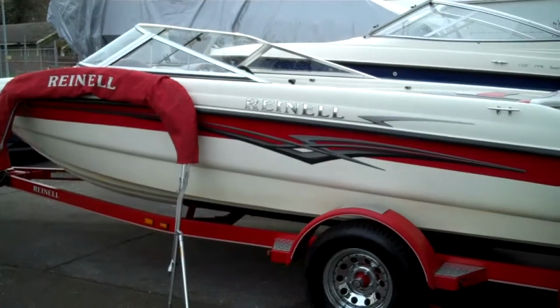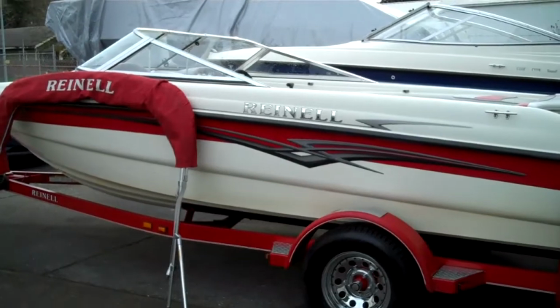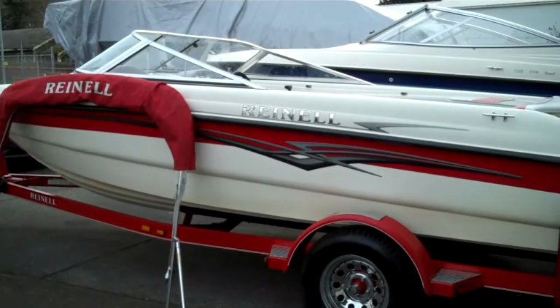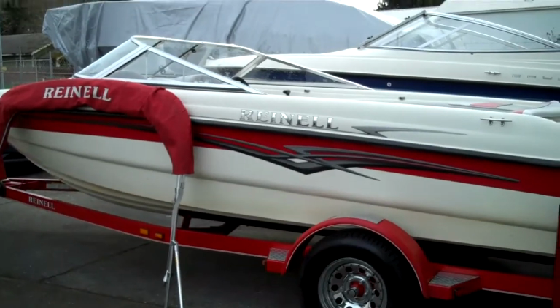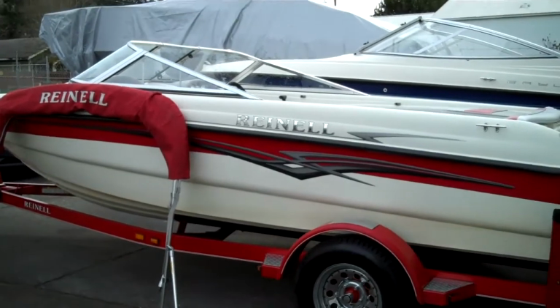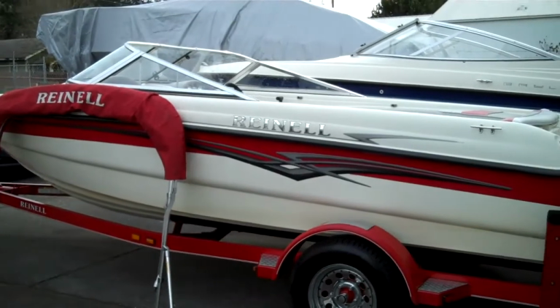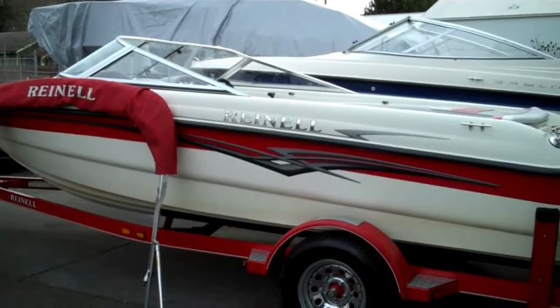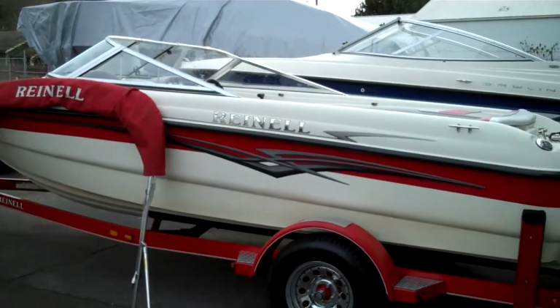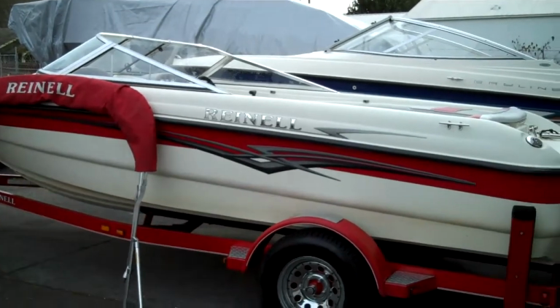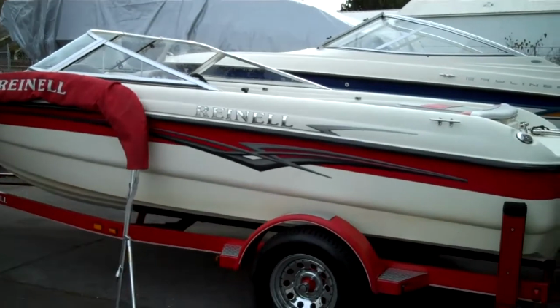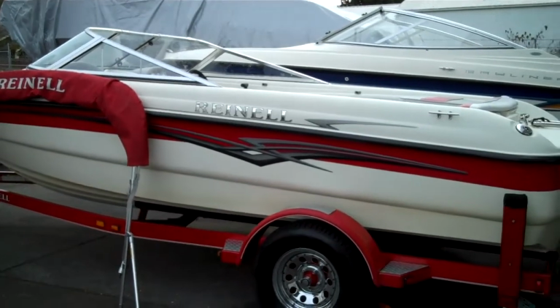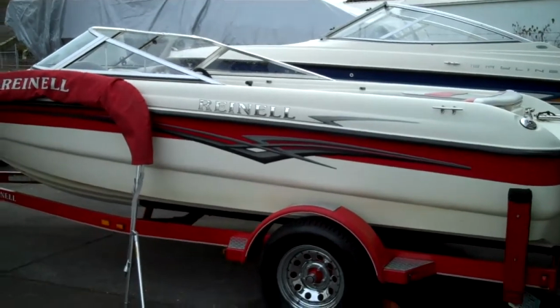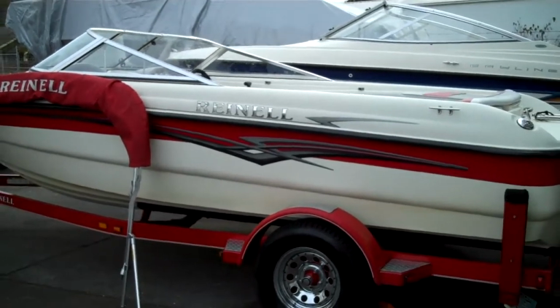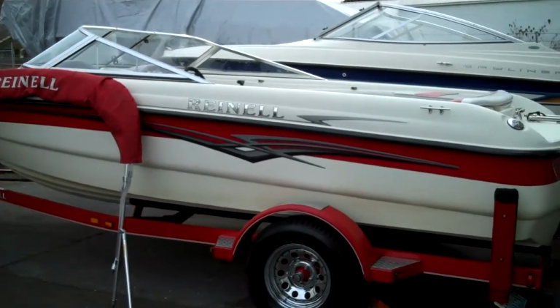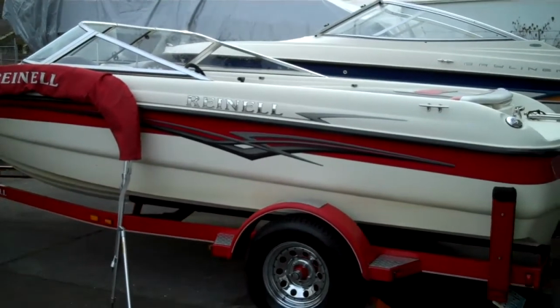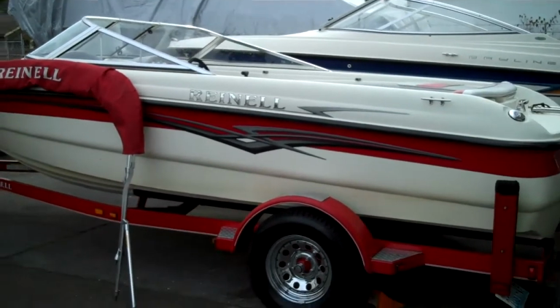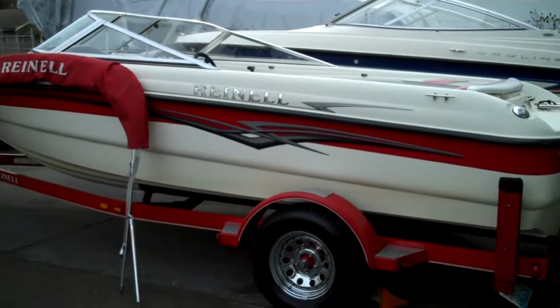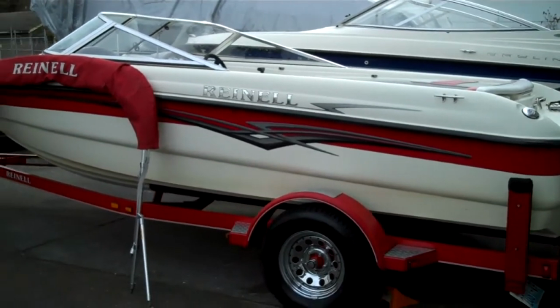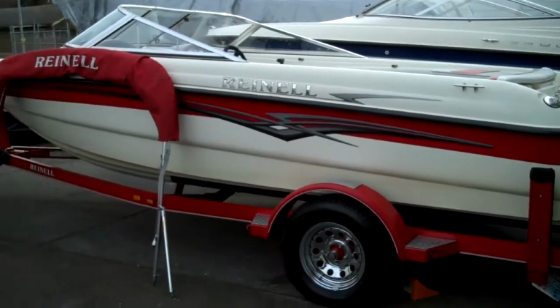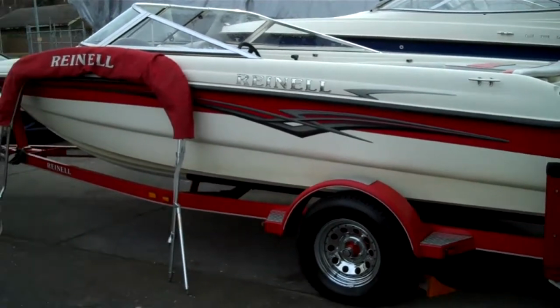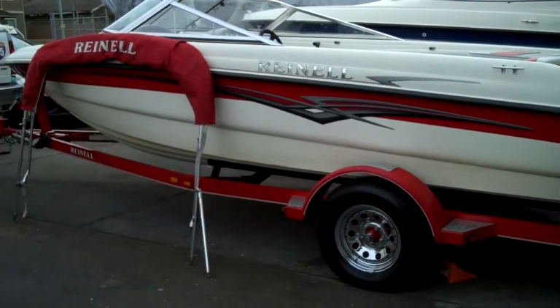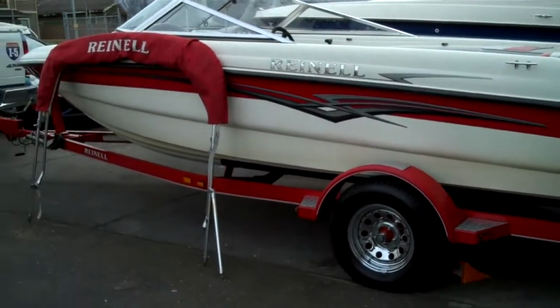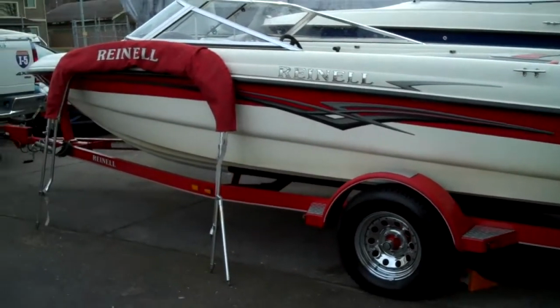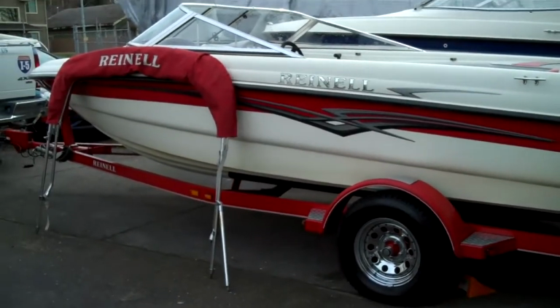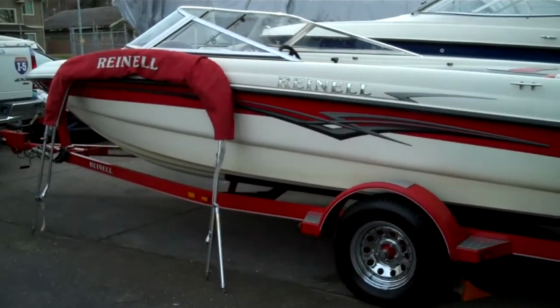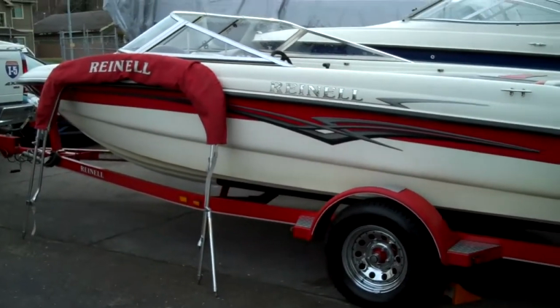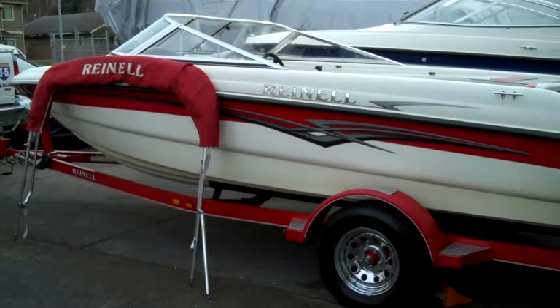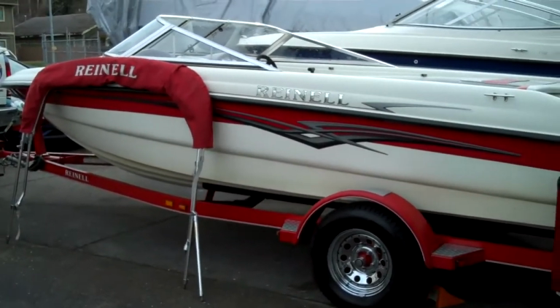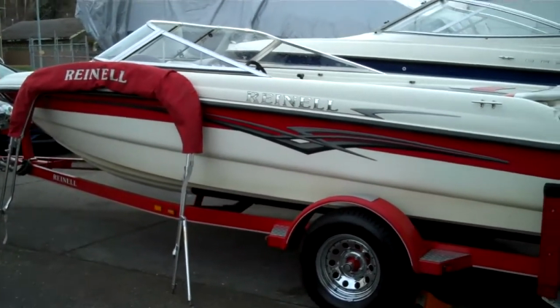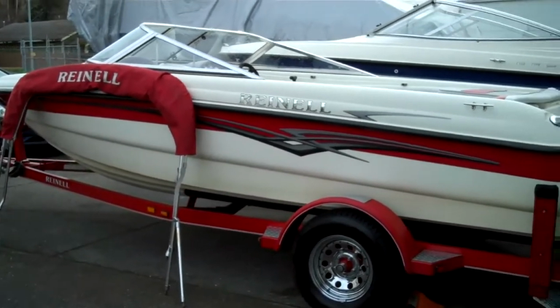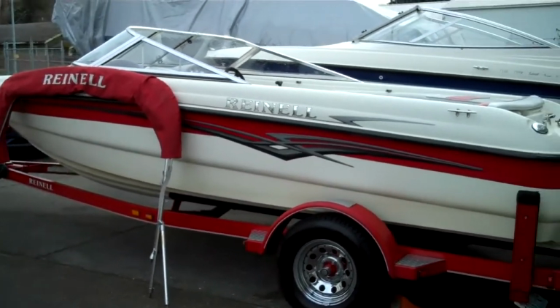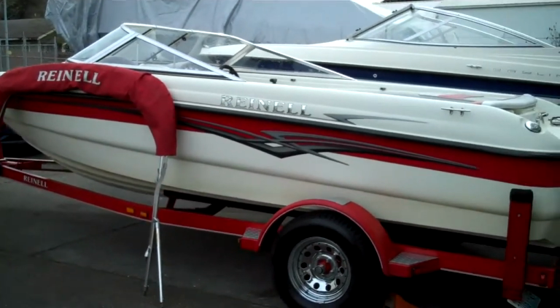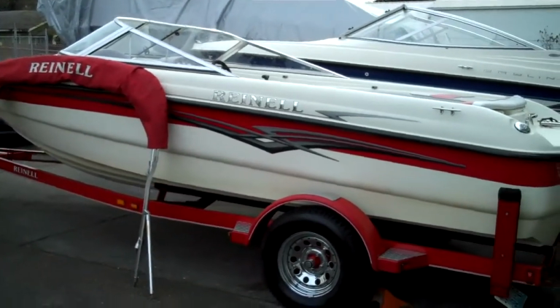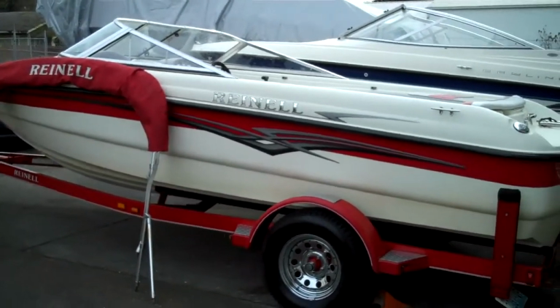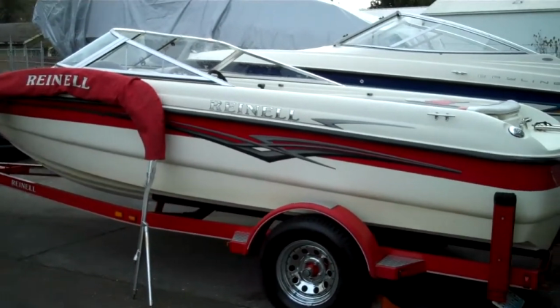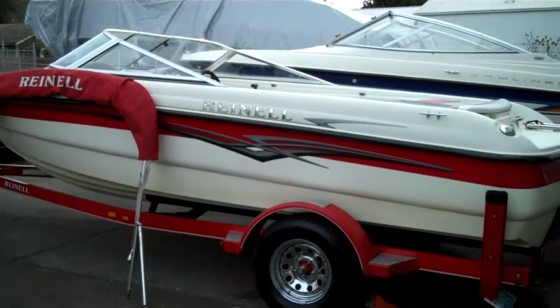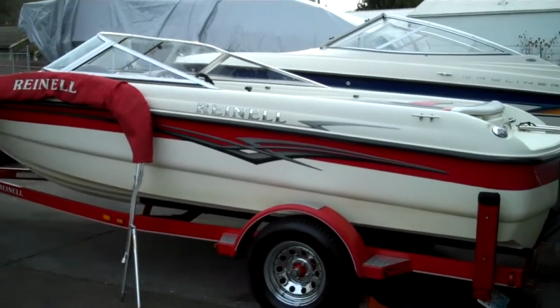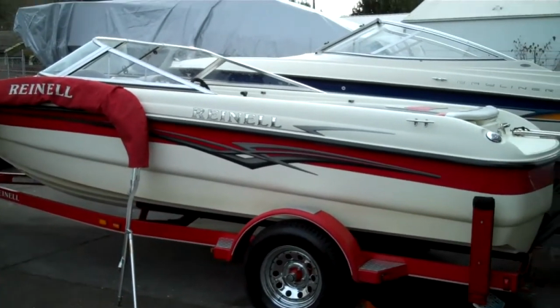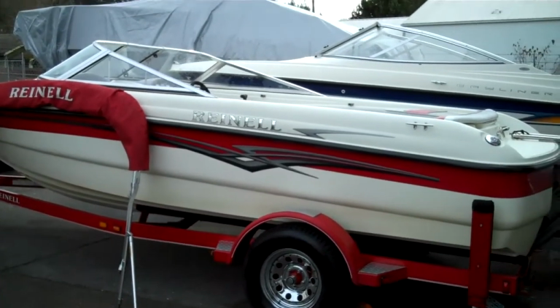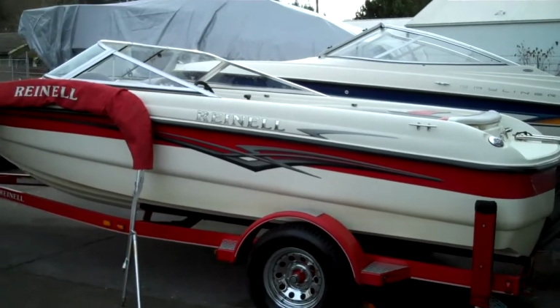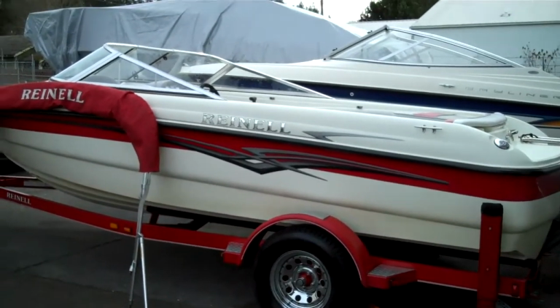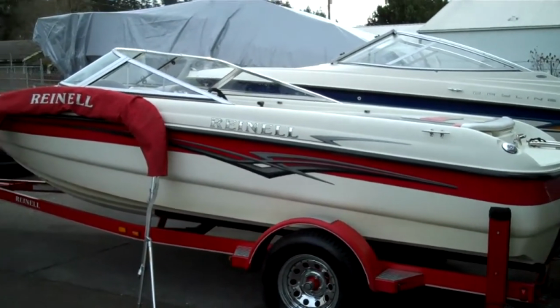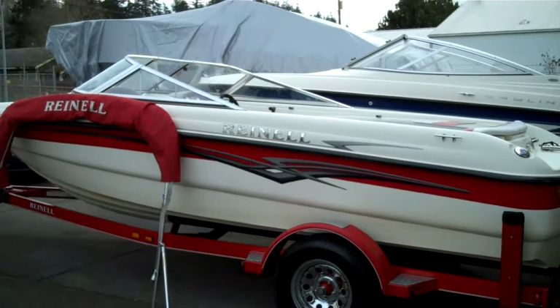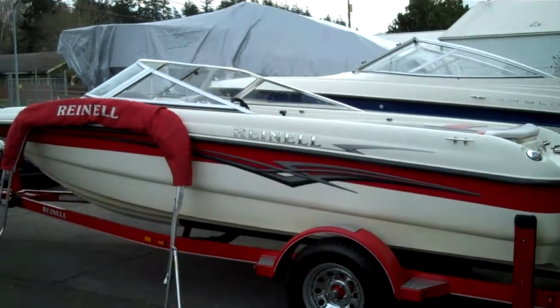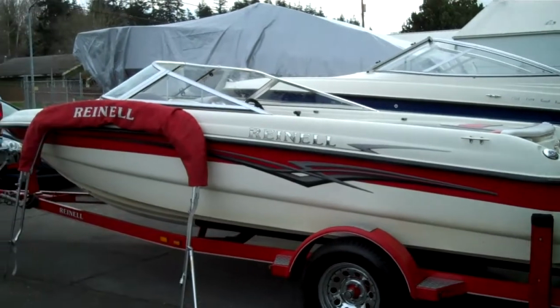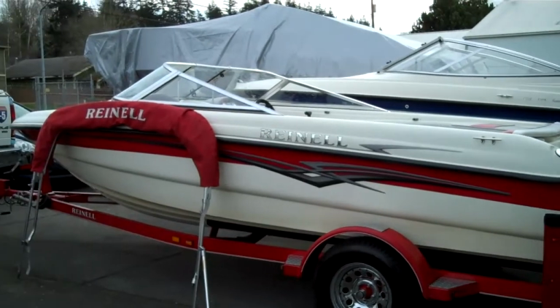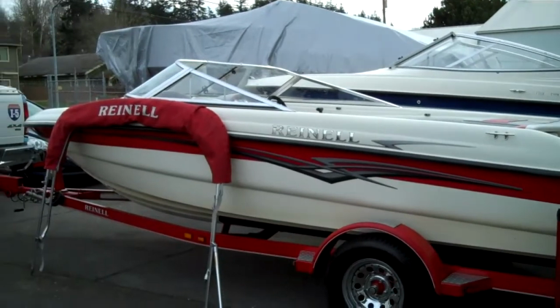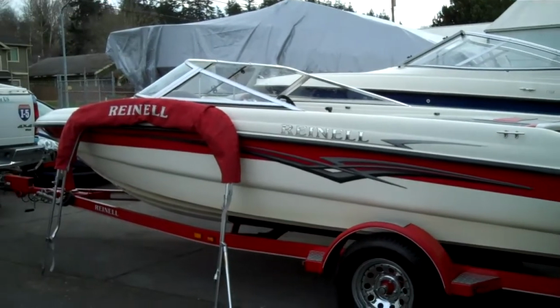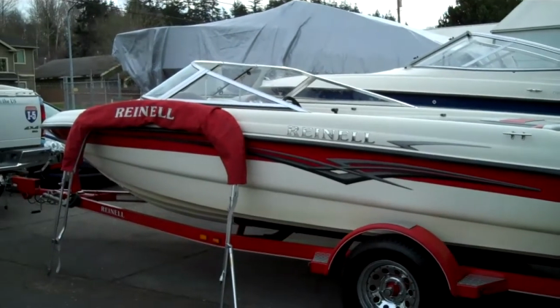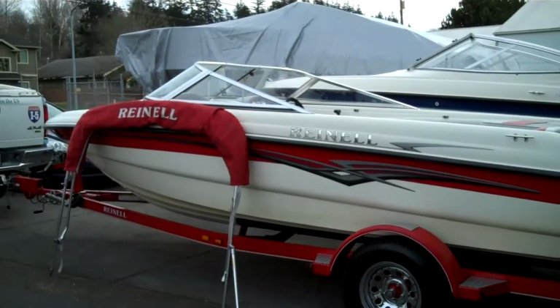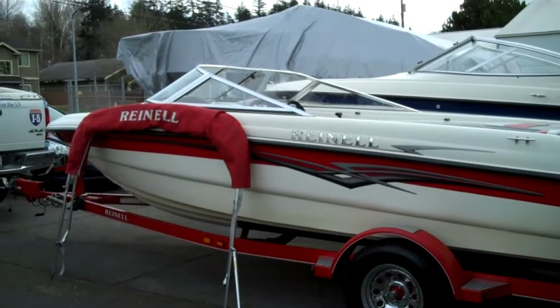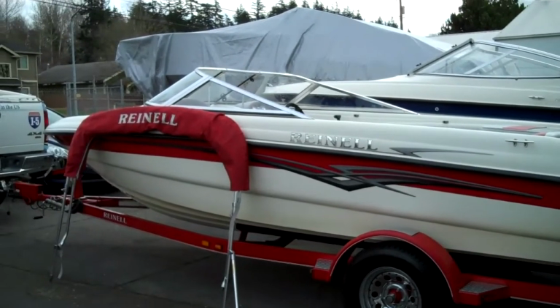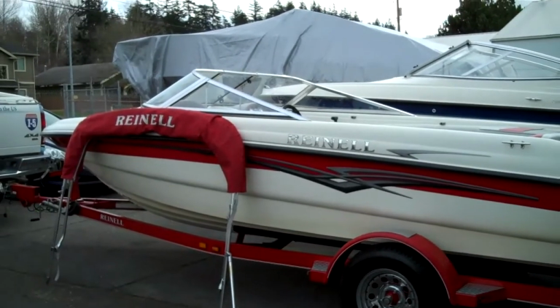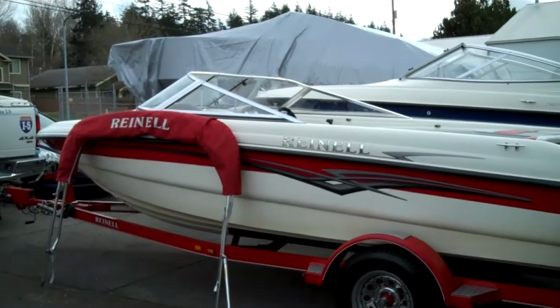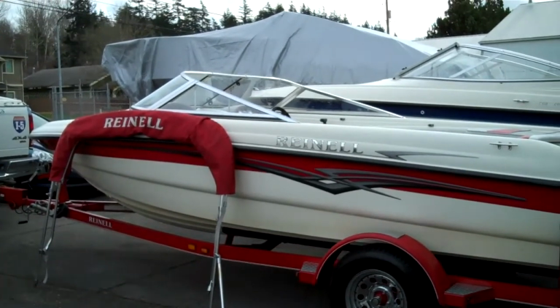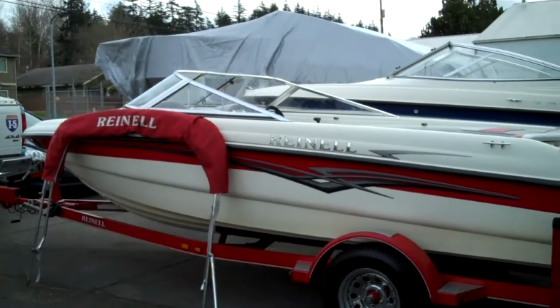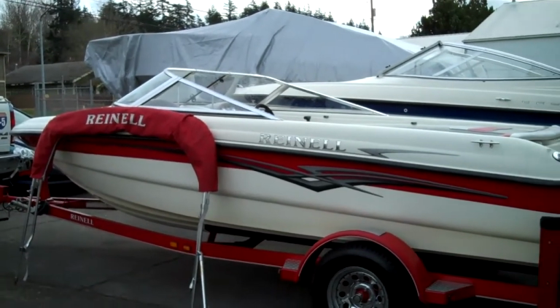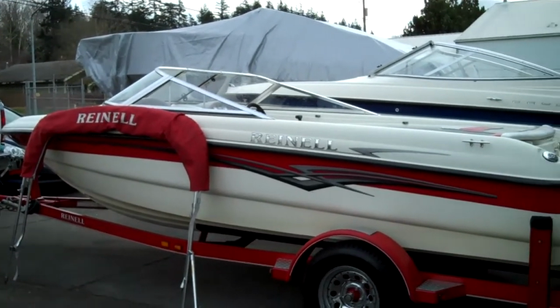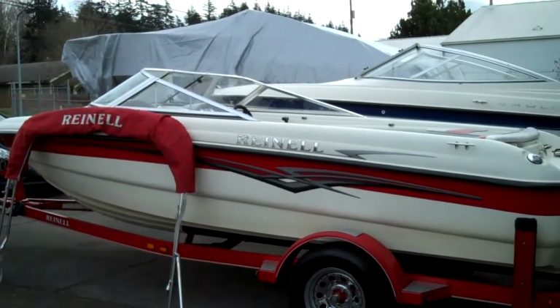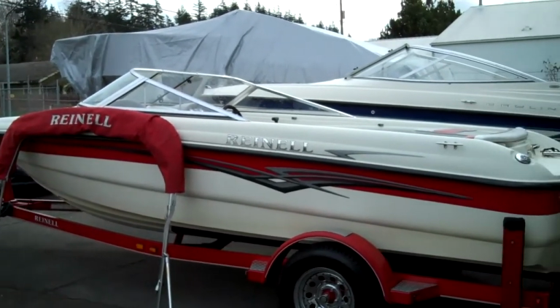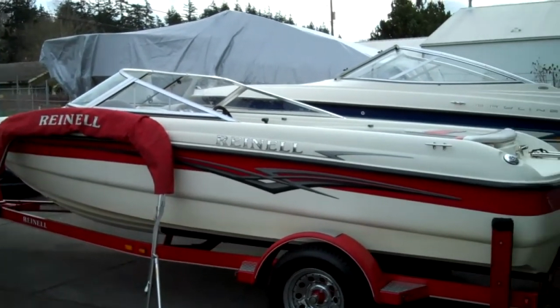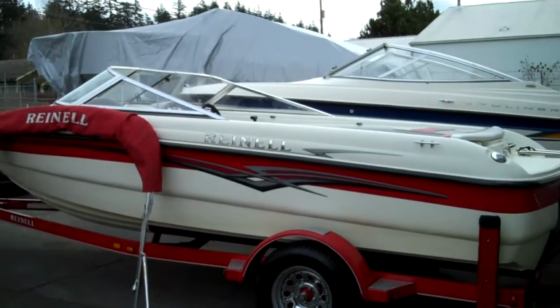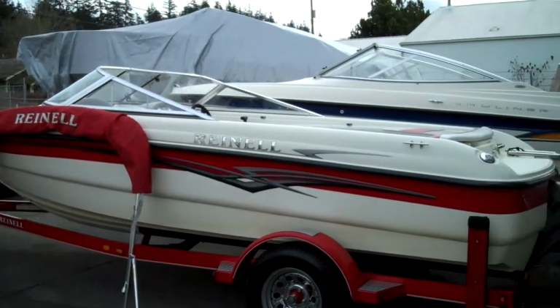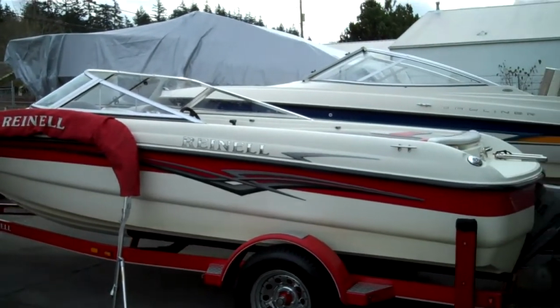Well folks, welcome to www.bellinghamboatland.com — price and product leader in the world today for marine craft, we believe. Prove us wrong, proof's in the pudding.